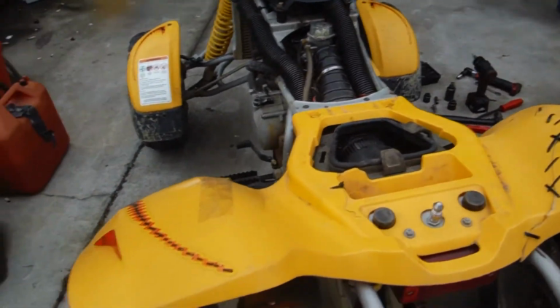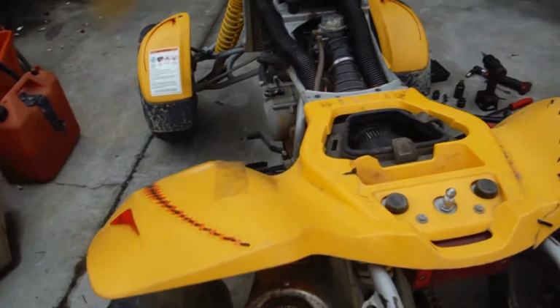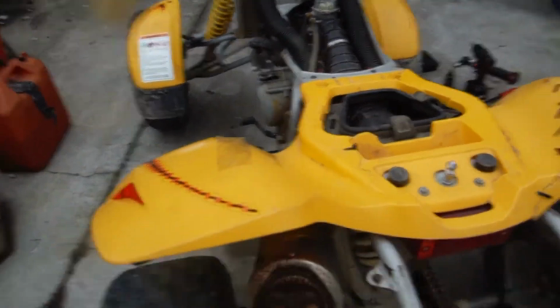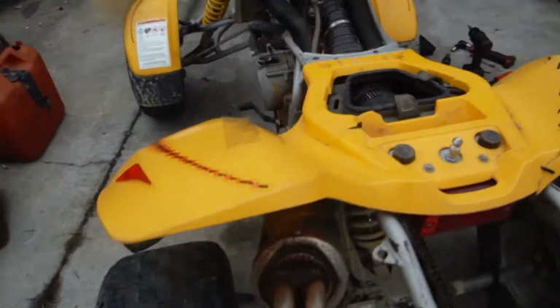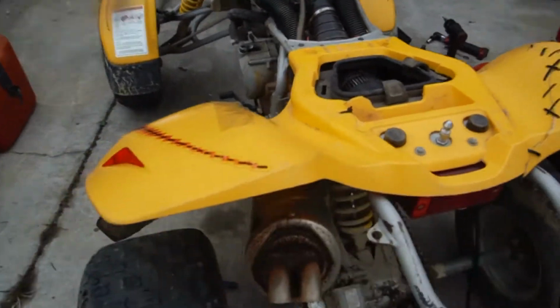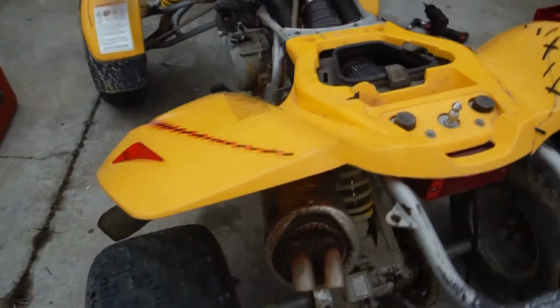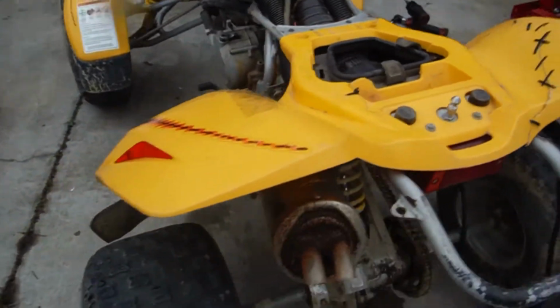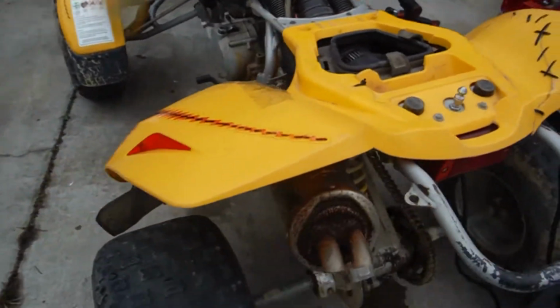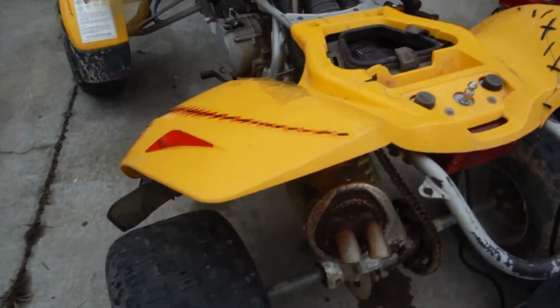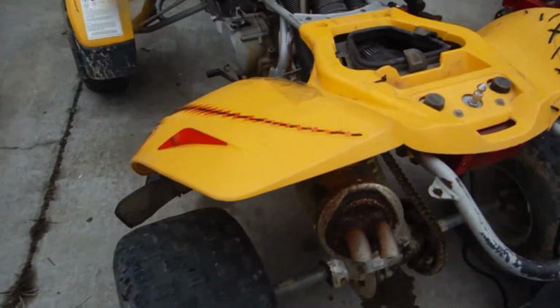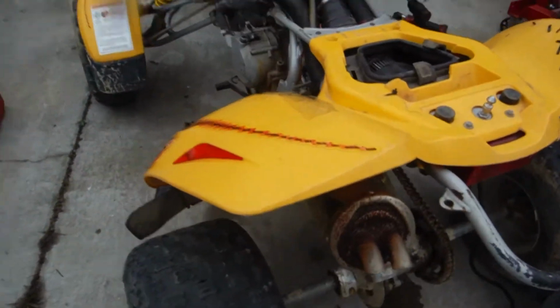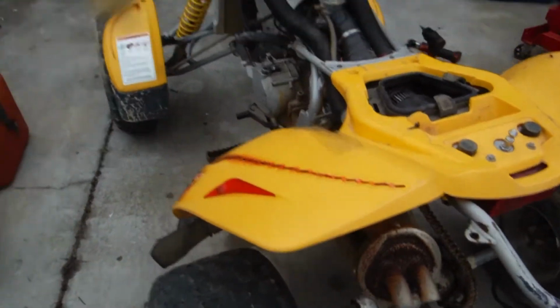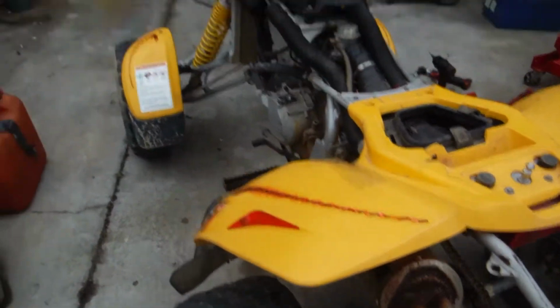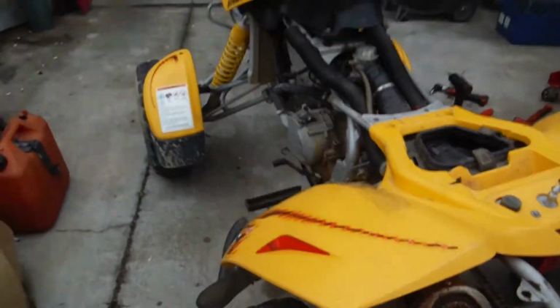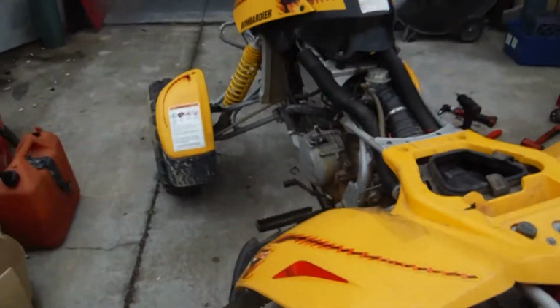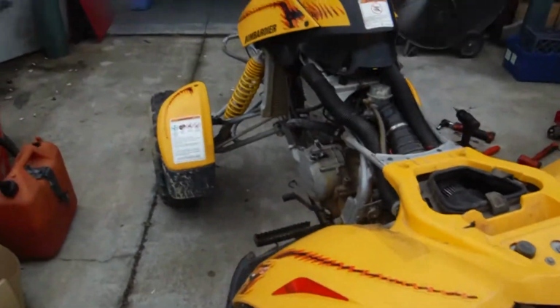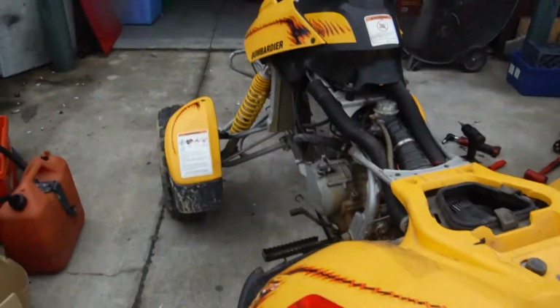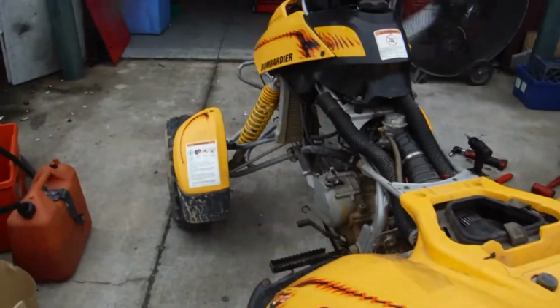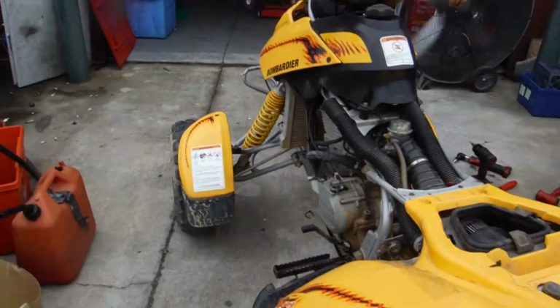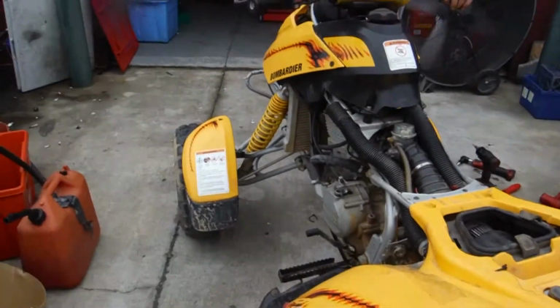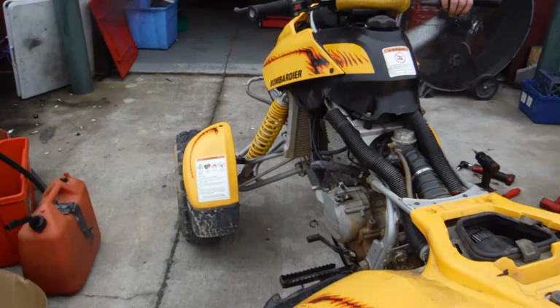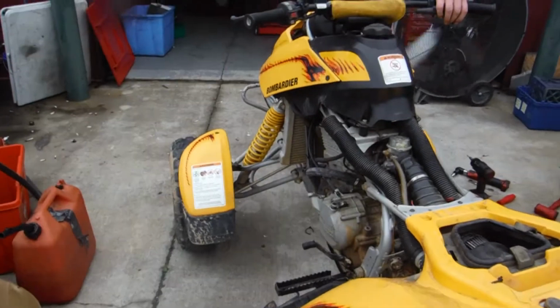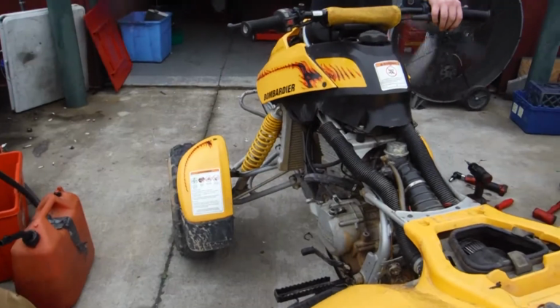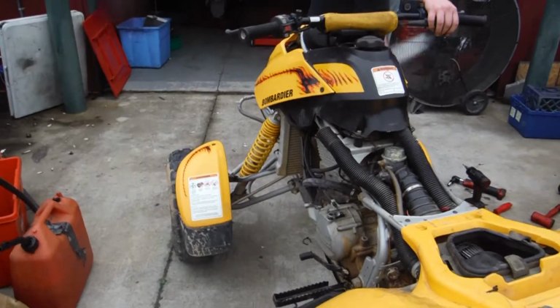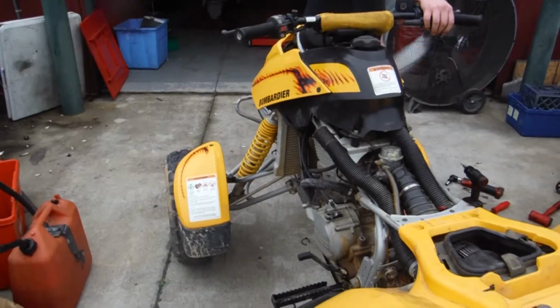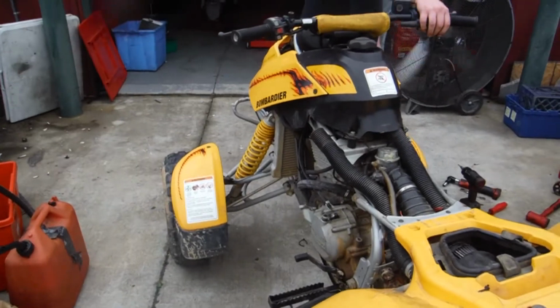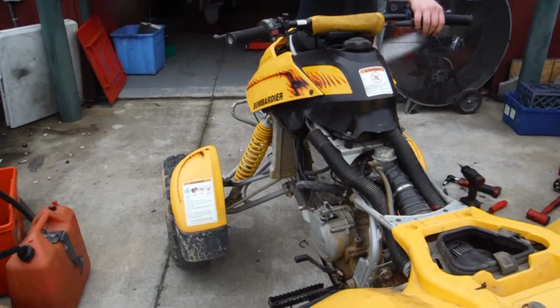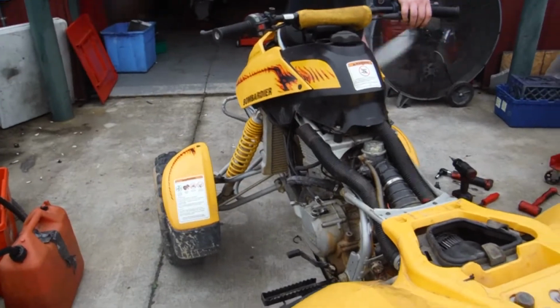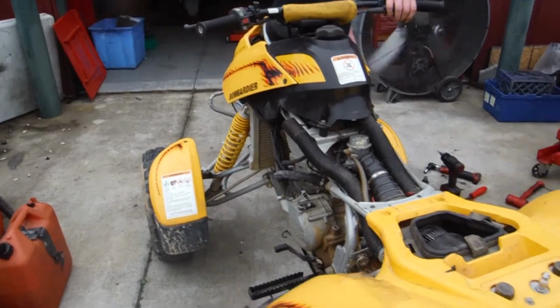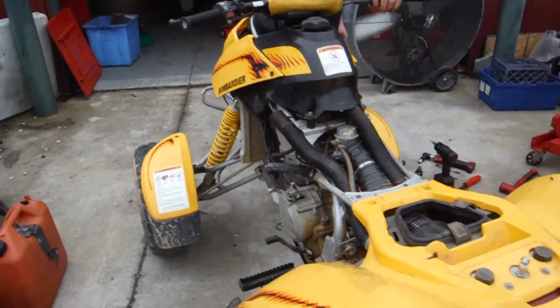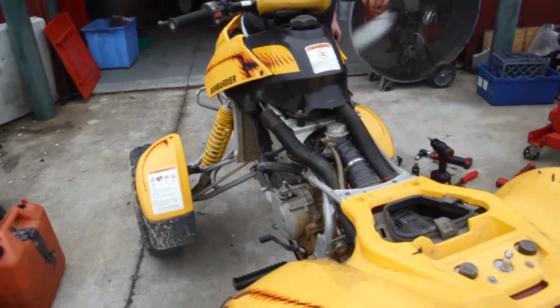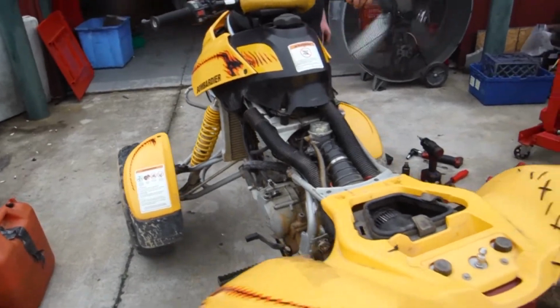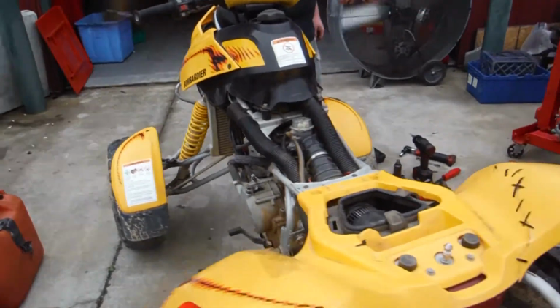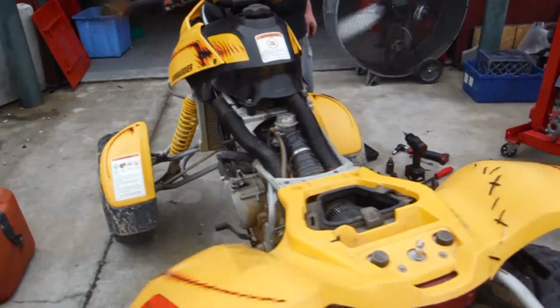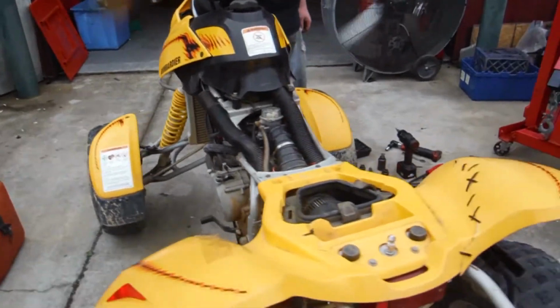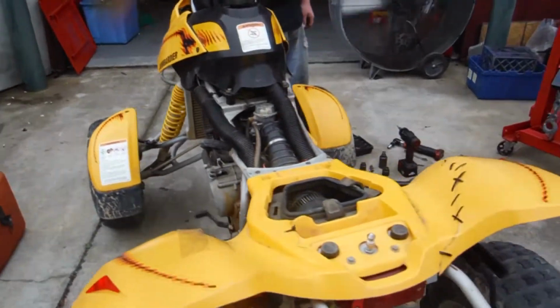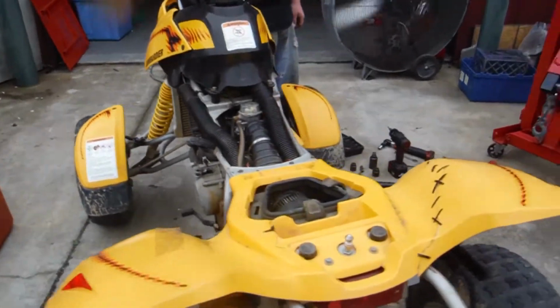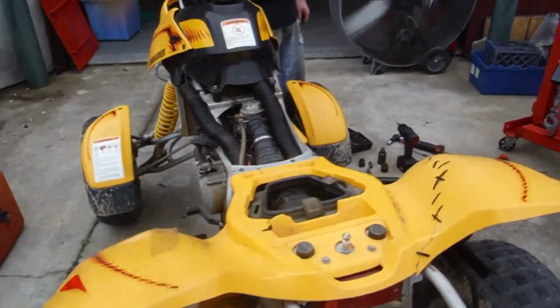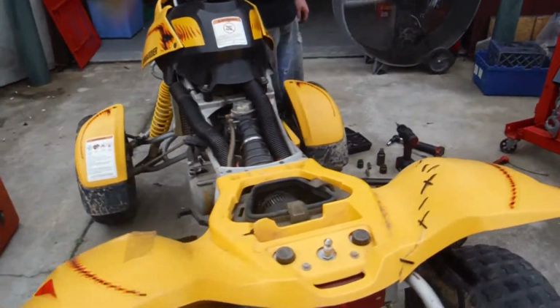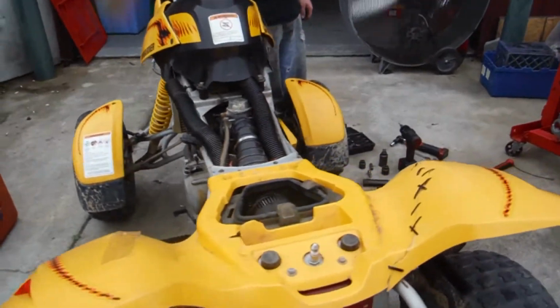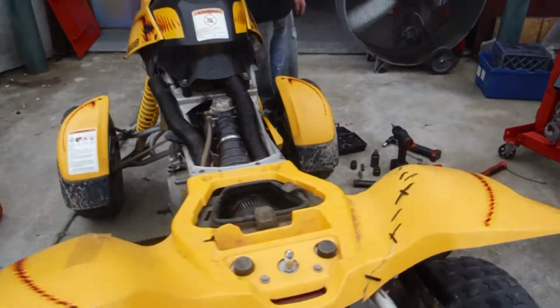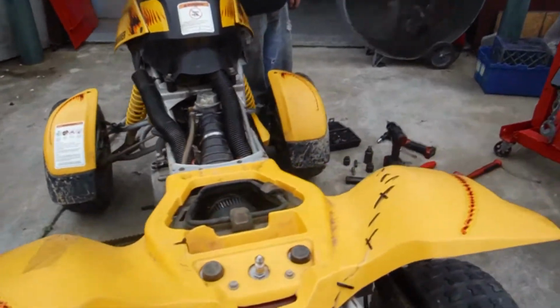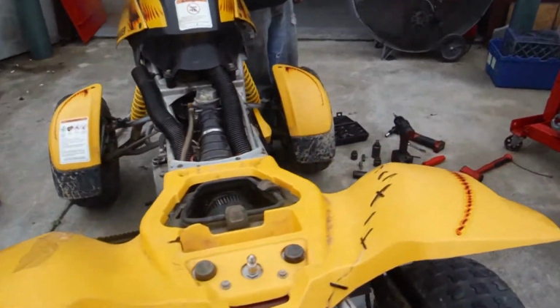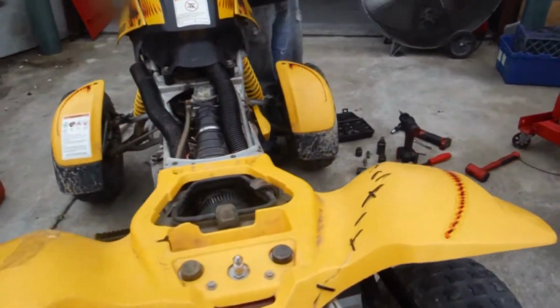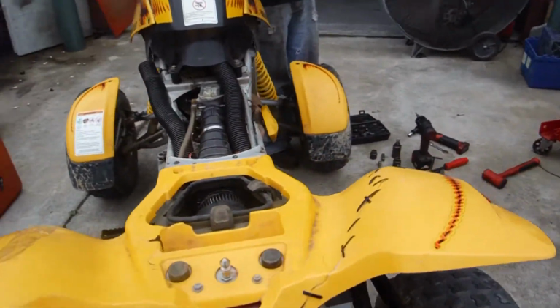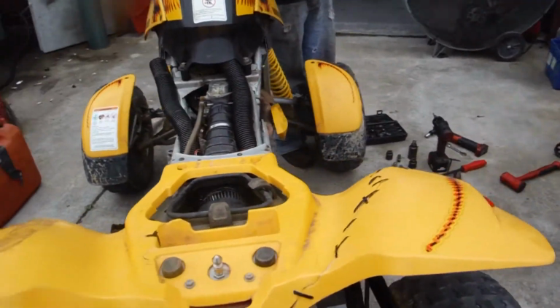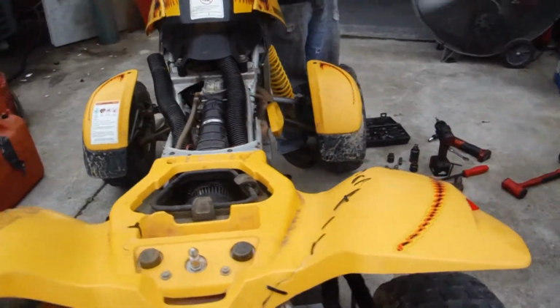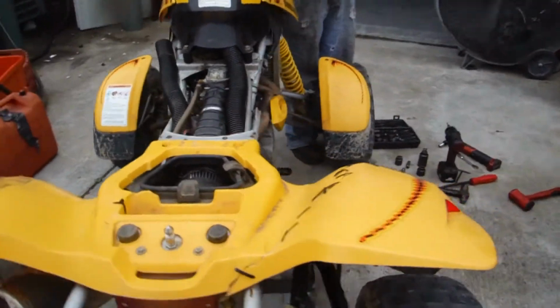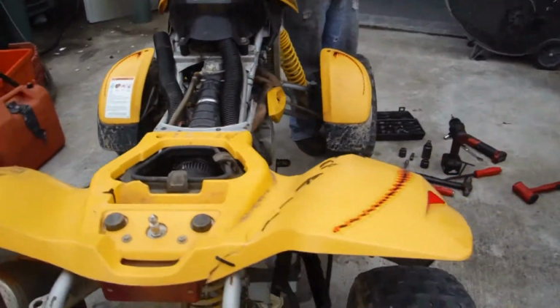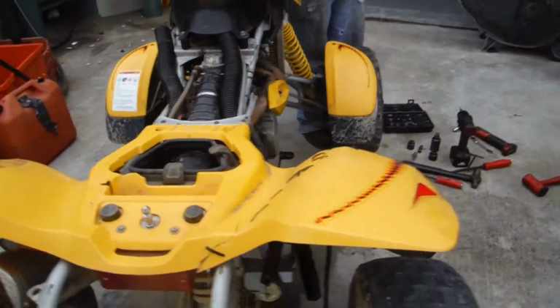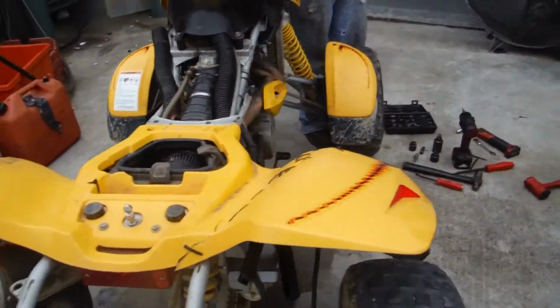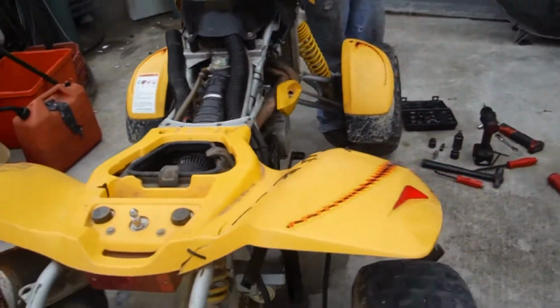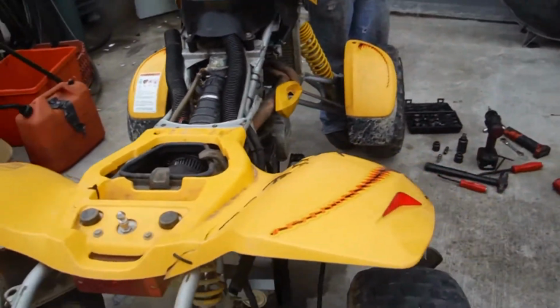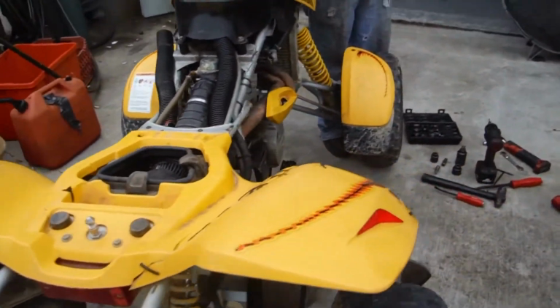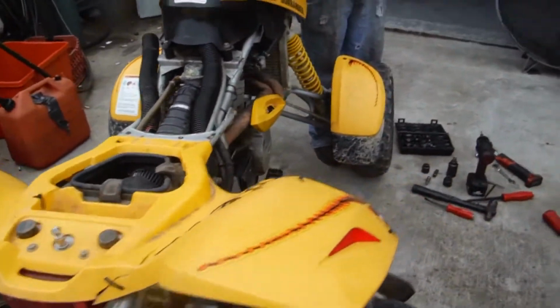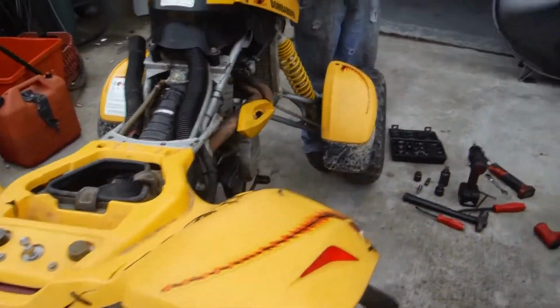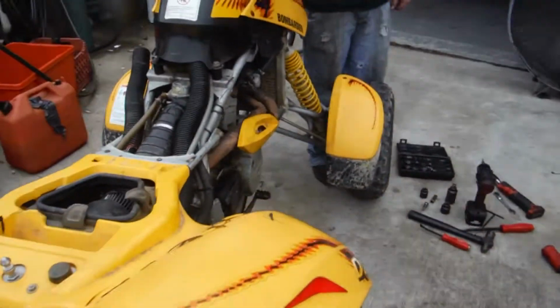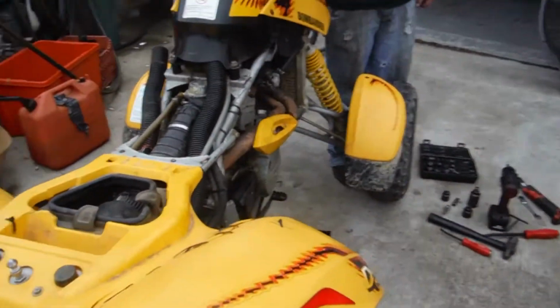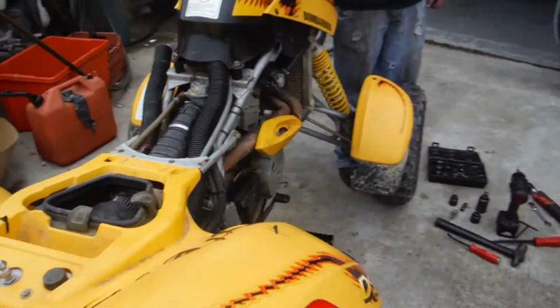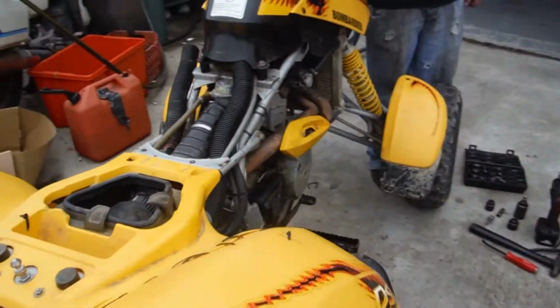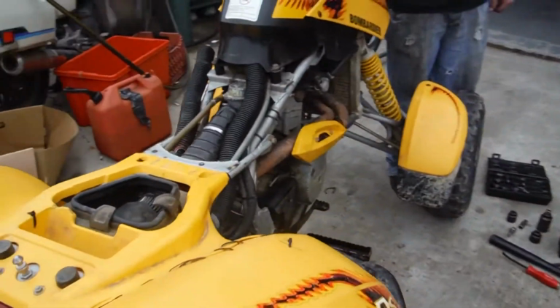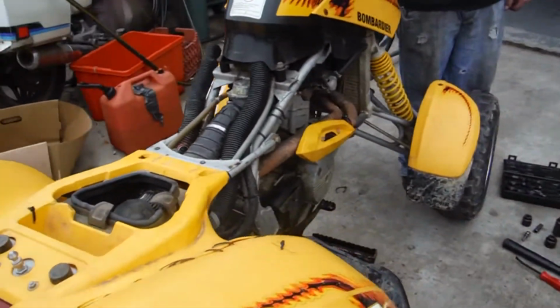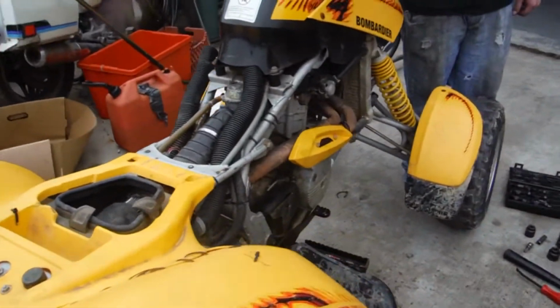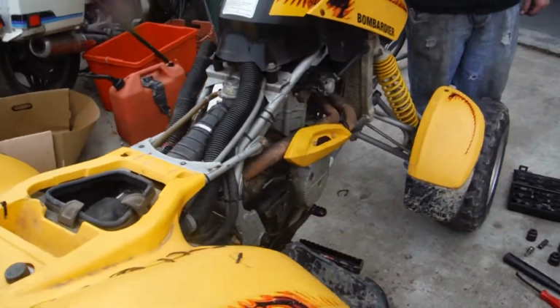It does run. It does go through the gears and shift. We were riding this bike for a little while until the sprag gear went.